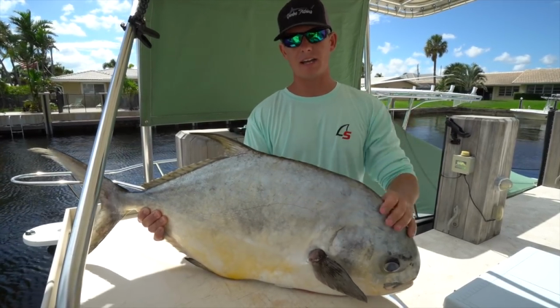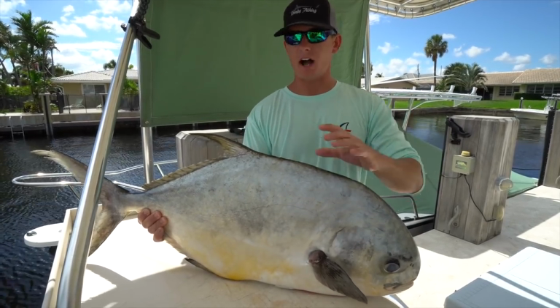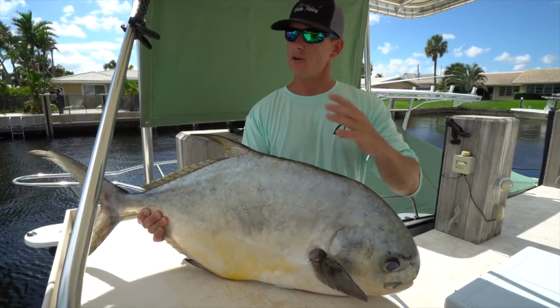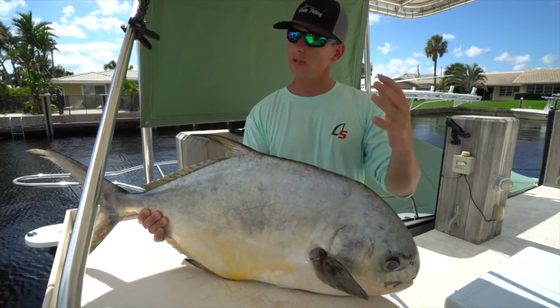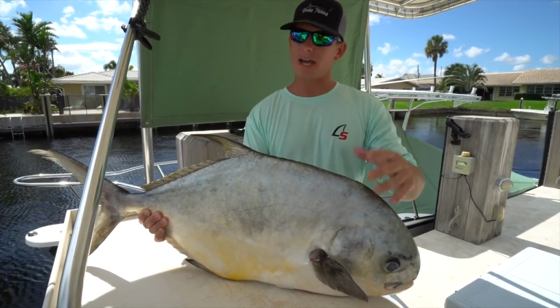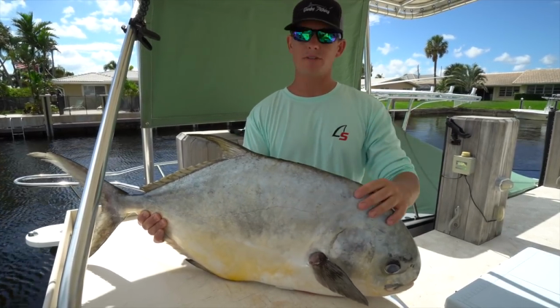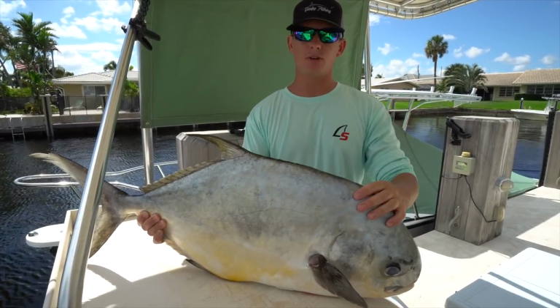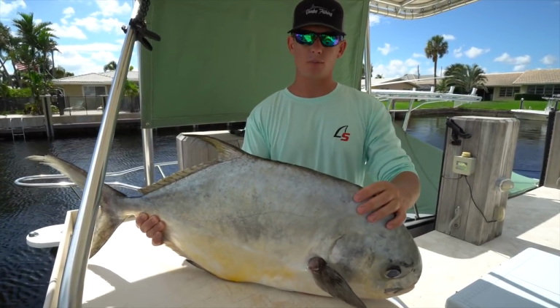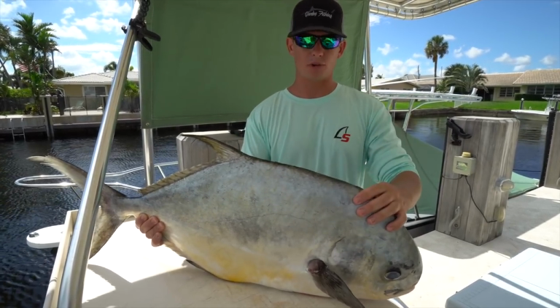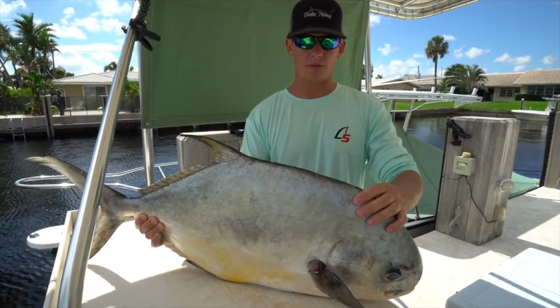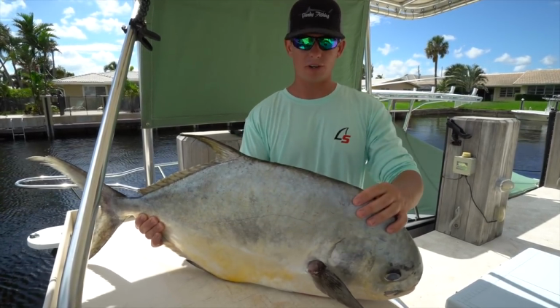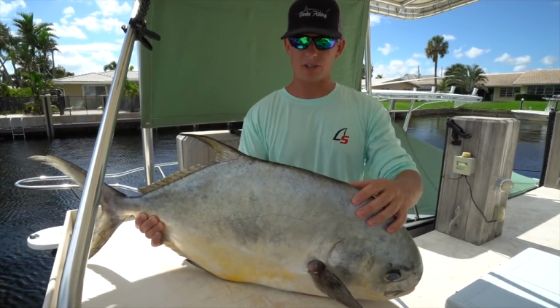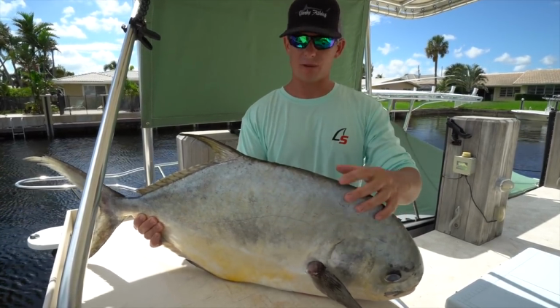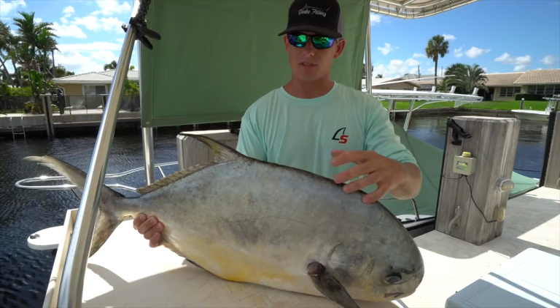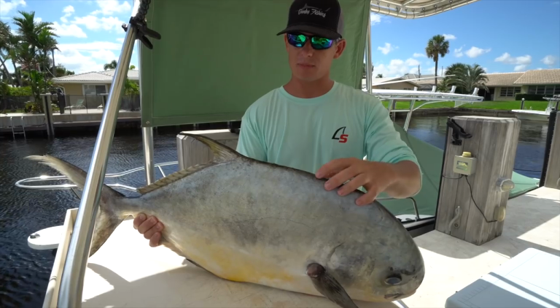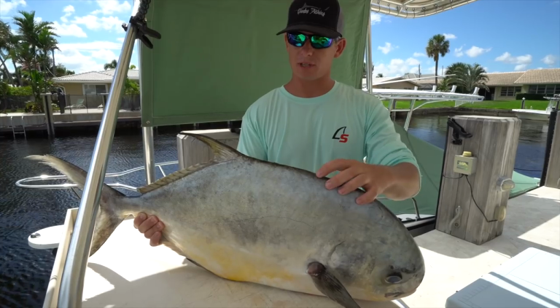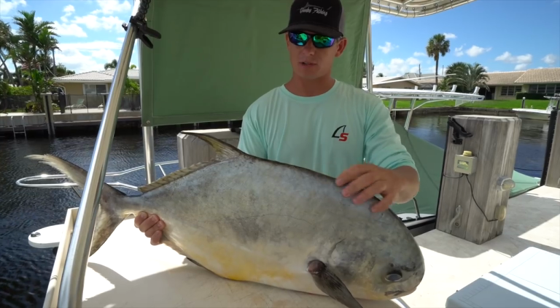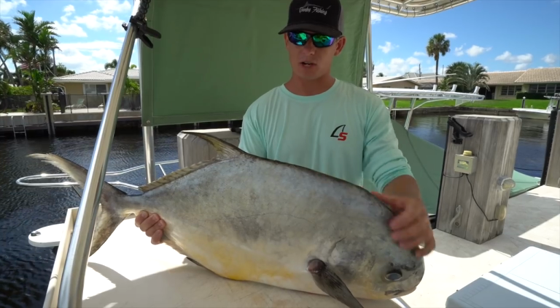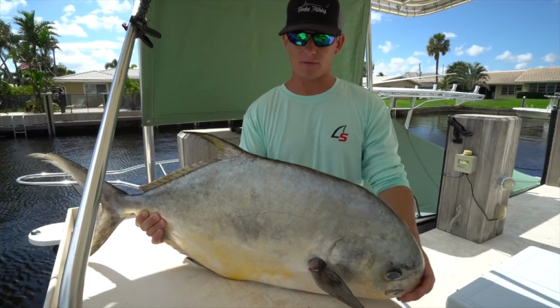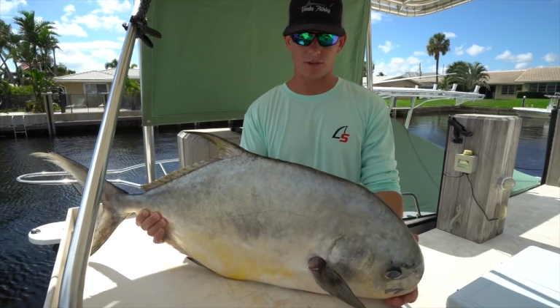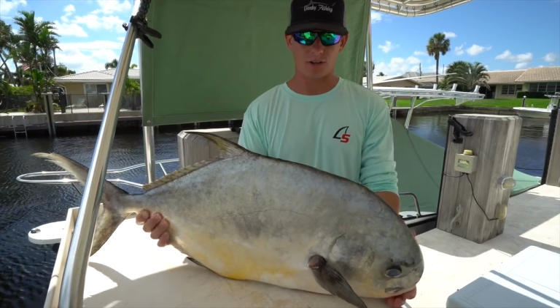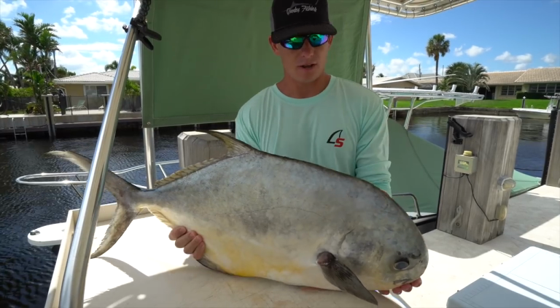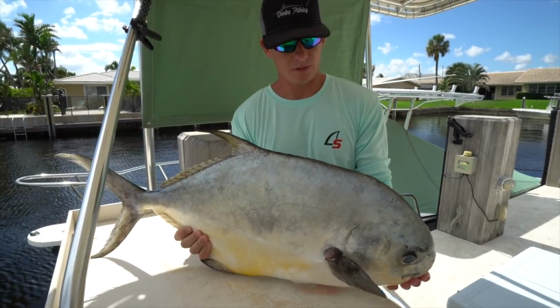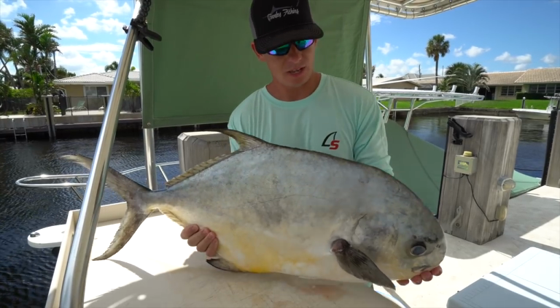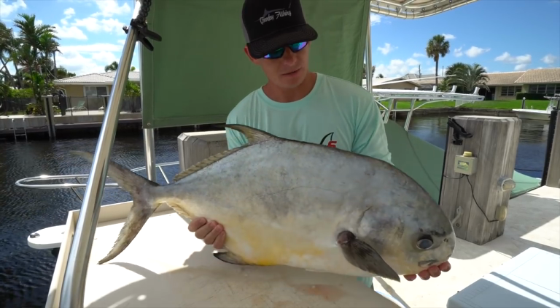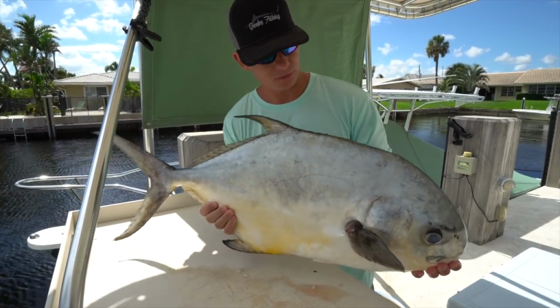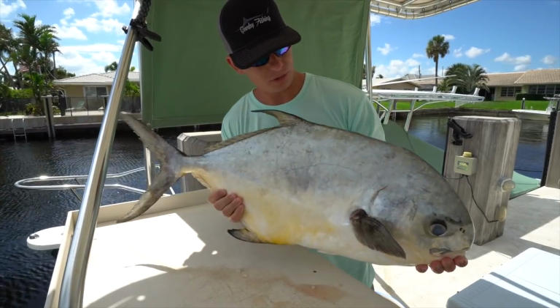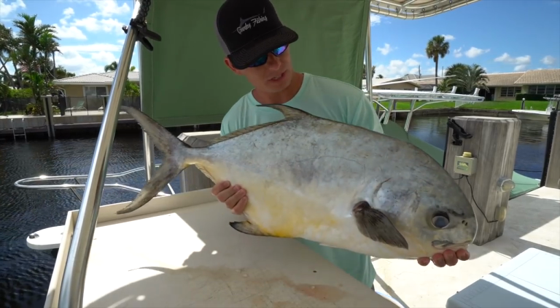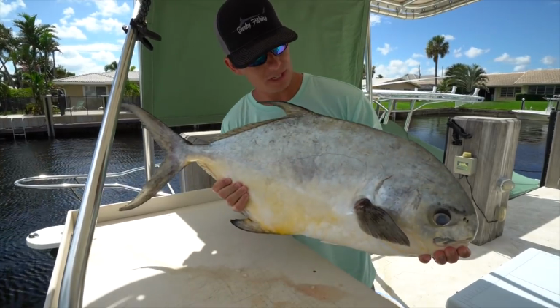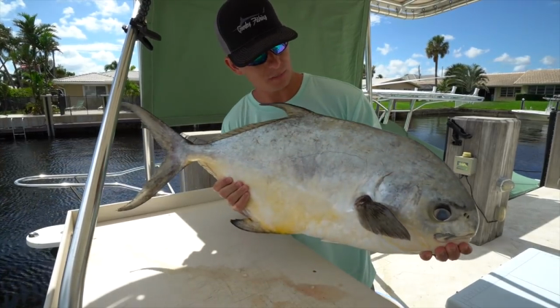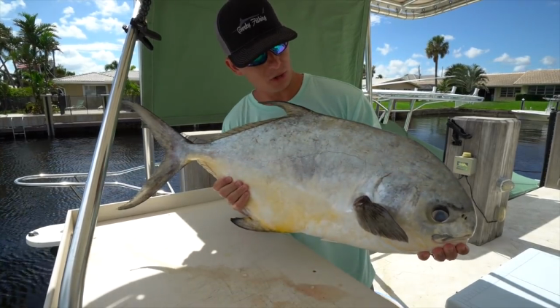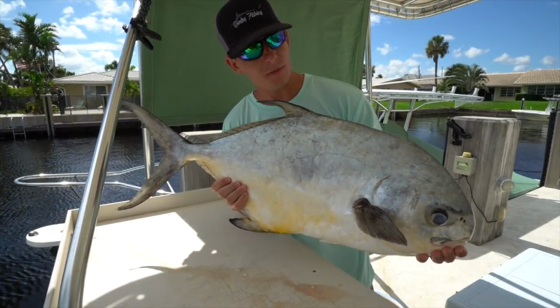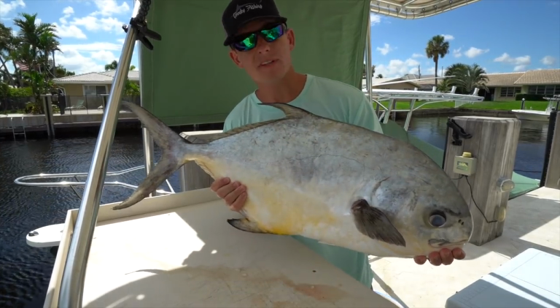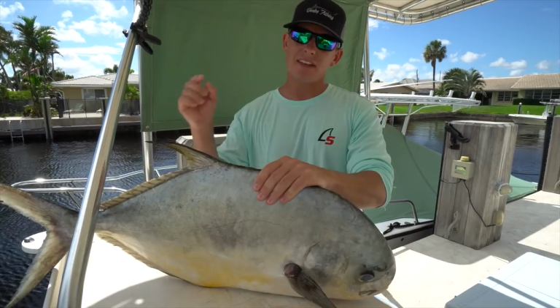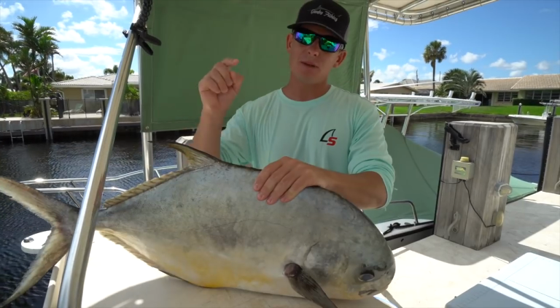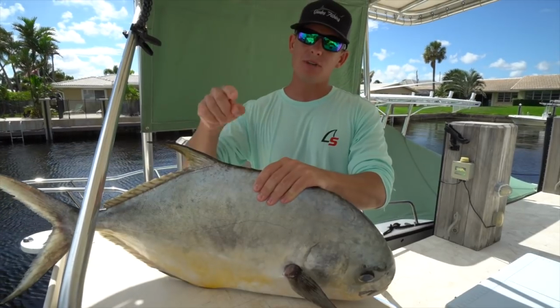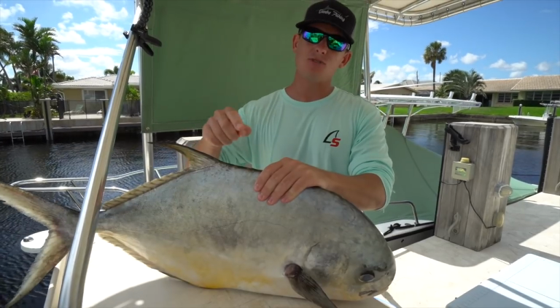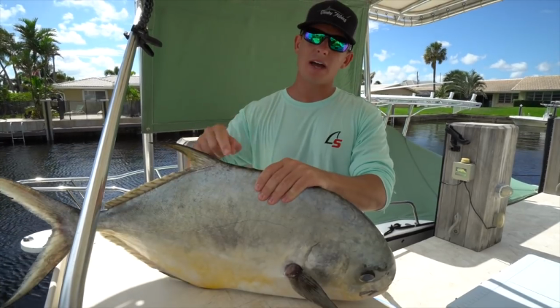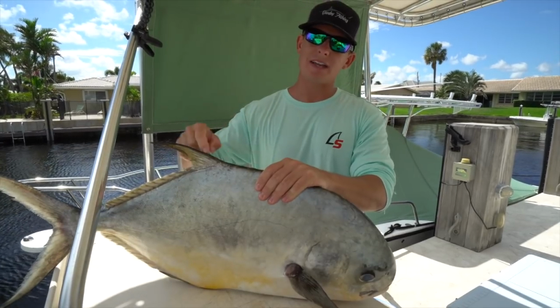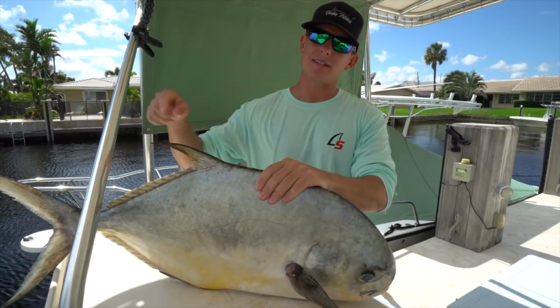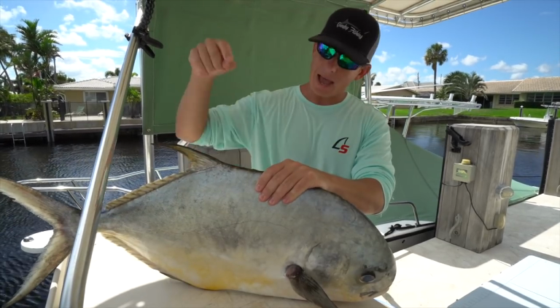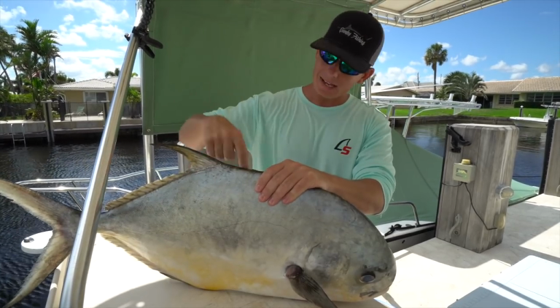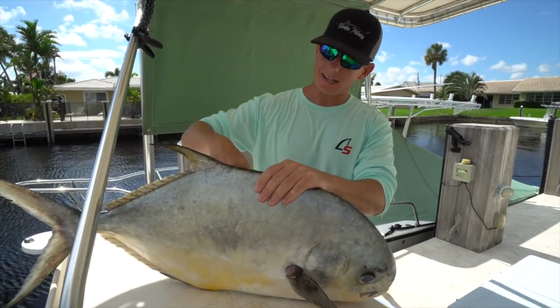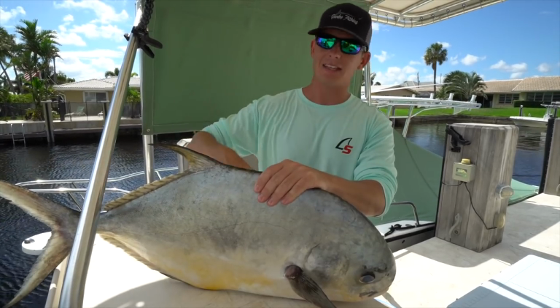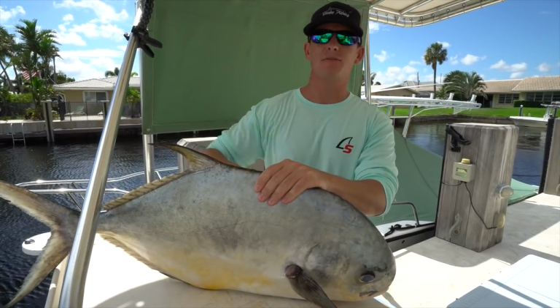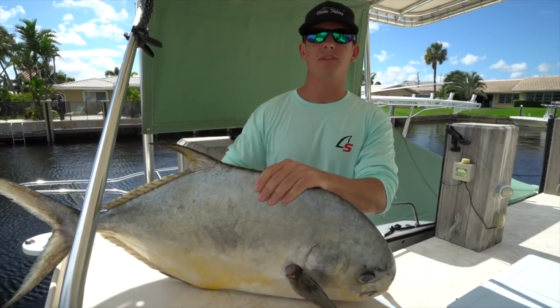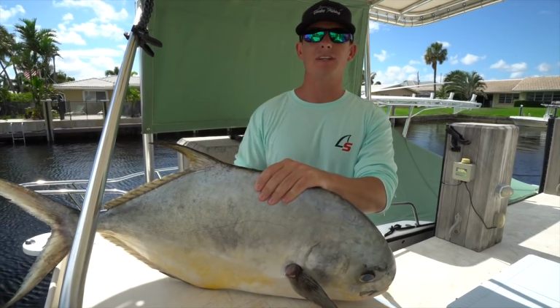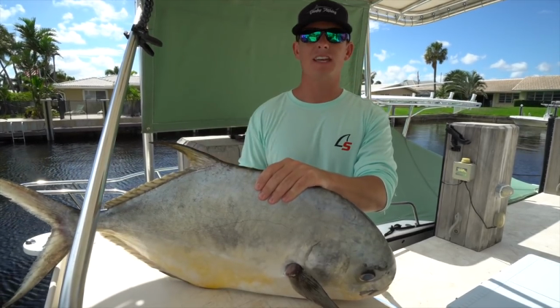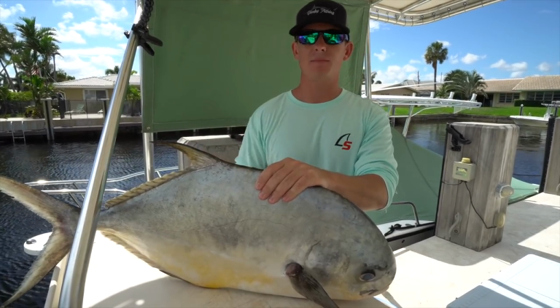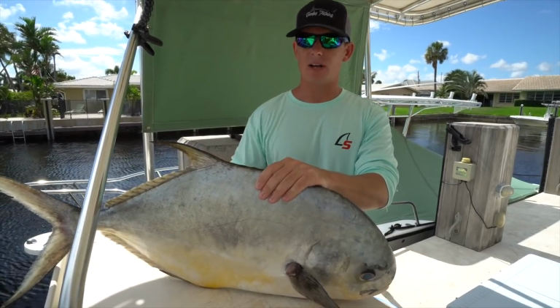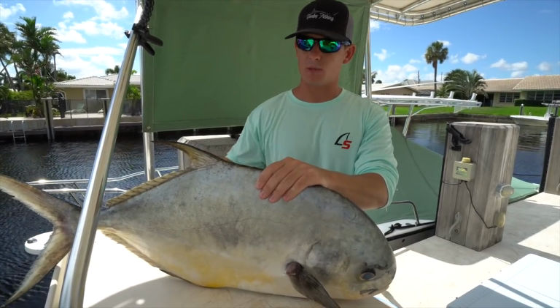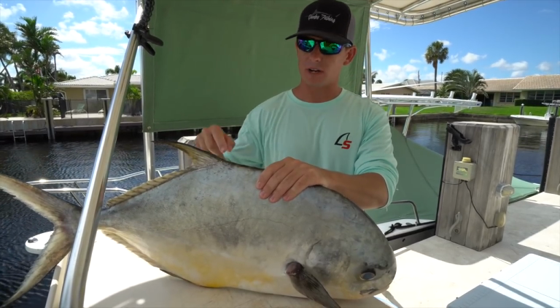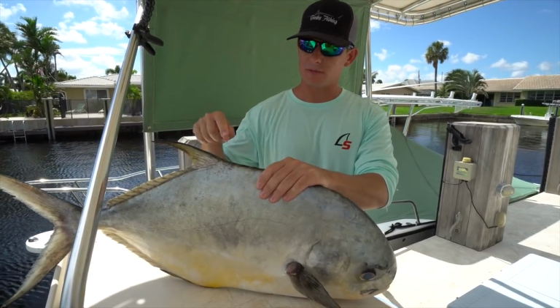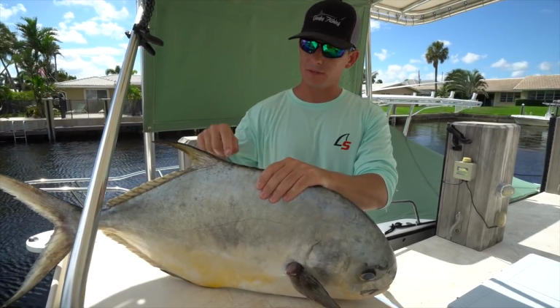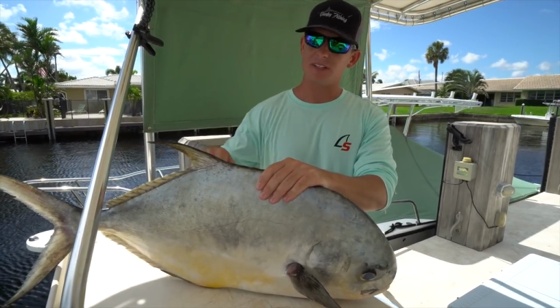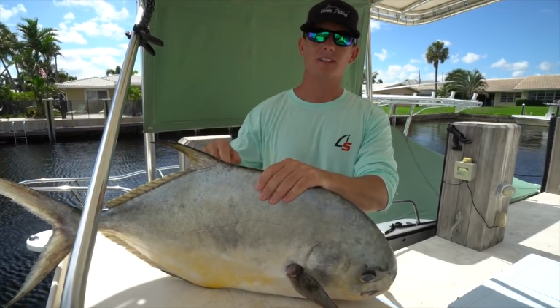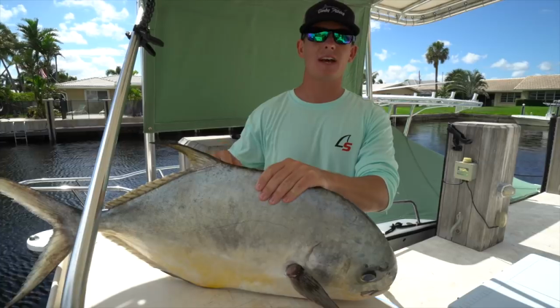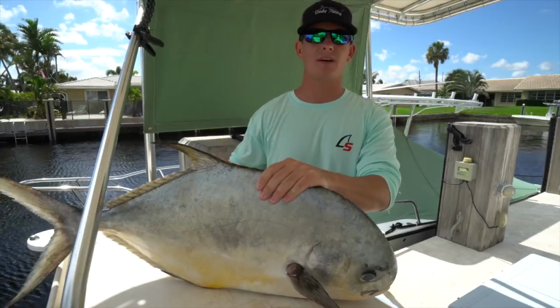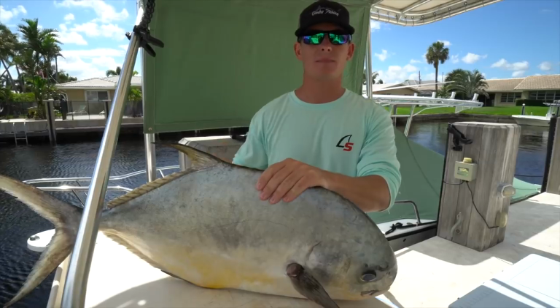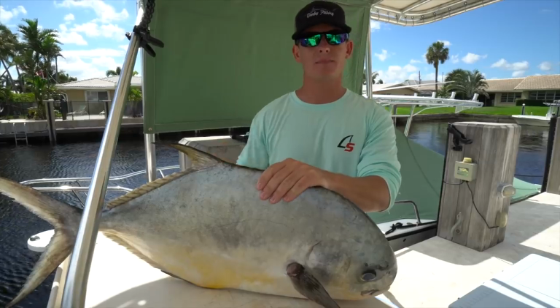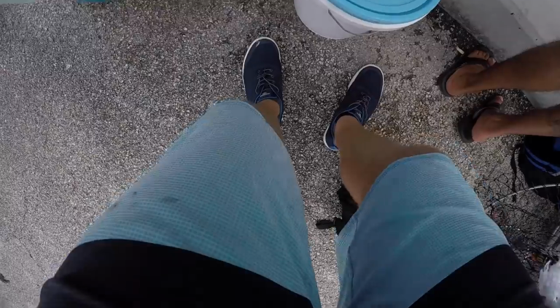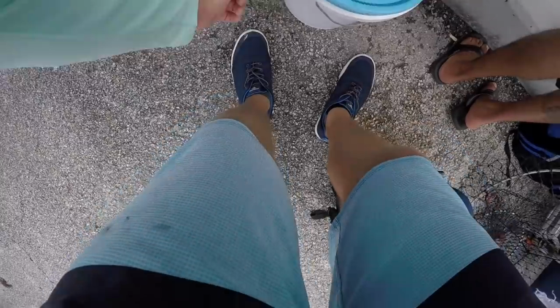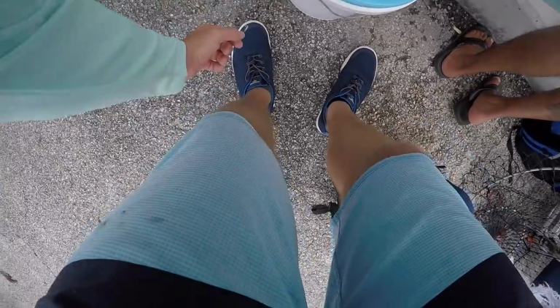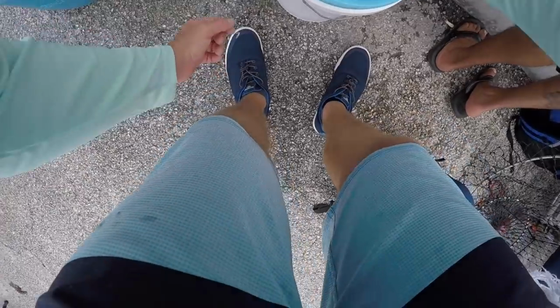What you guys are about to see next is some GoPro footage that I was able to recover of a Florida Keys permit. Then I'll meet you guys back at the fillet table and we're going to fillet this guy up.